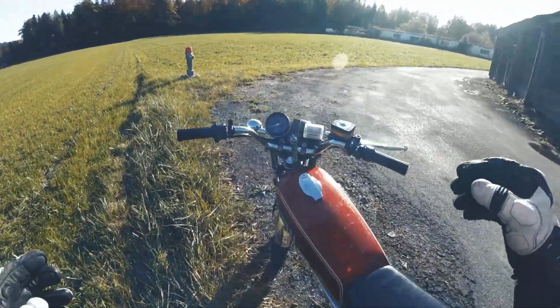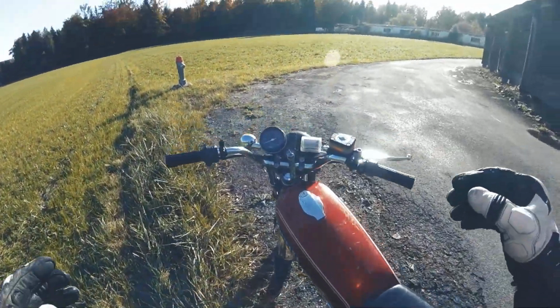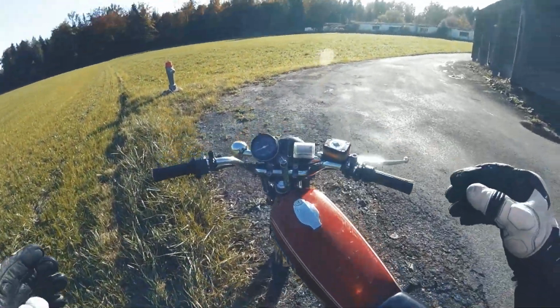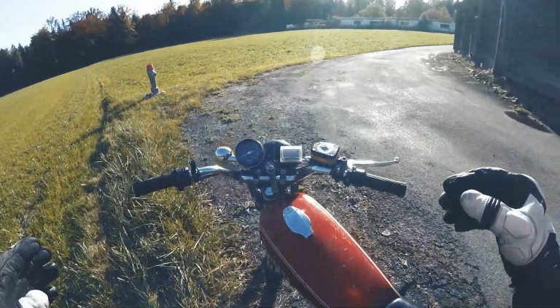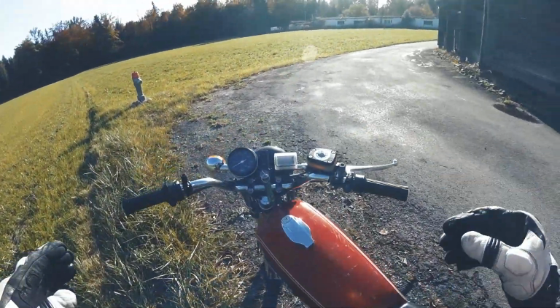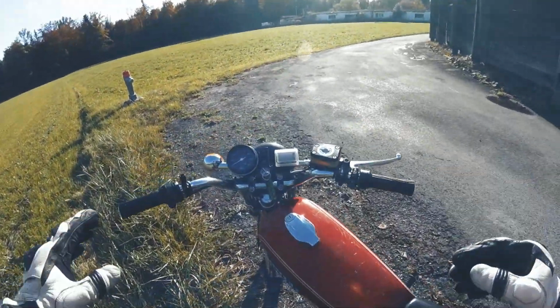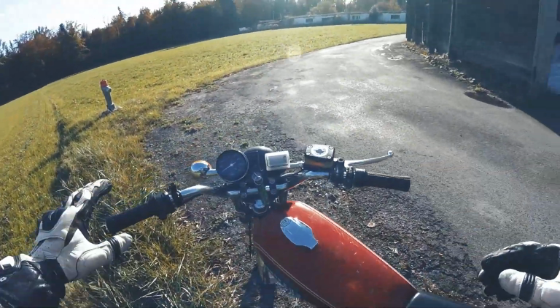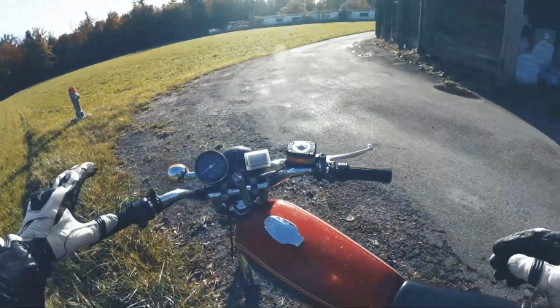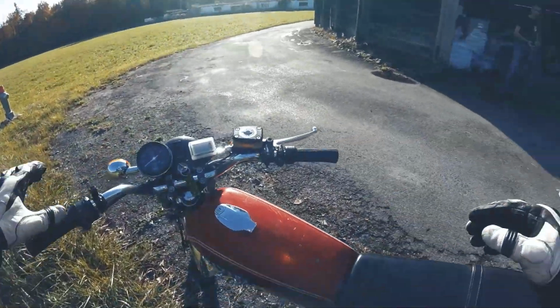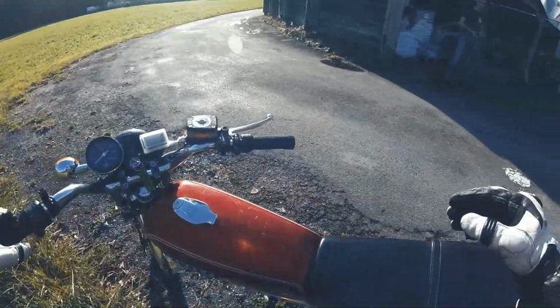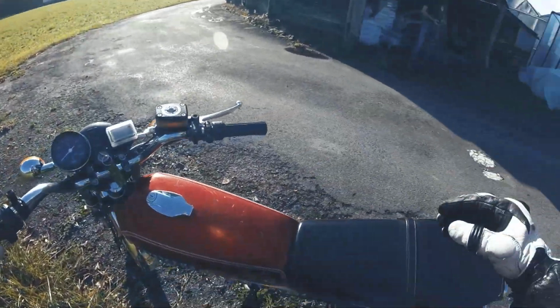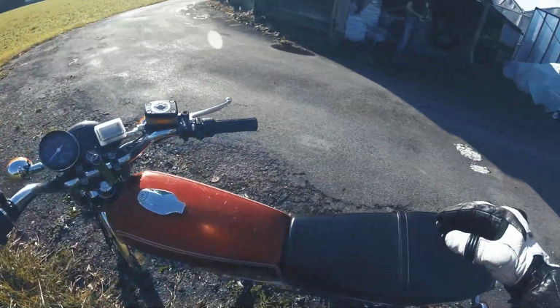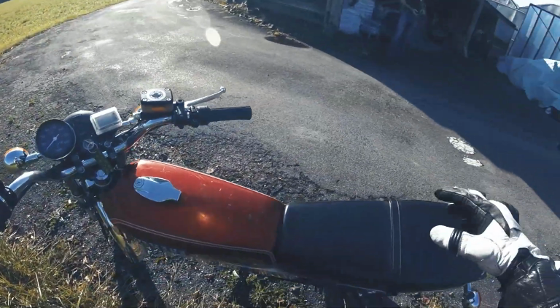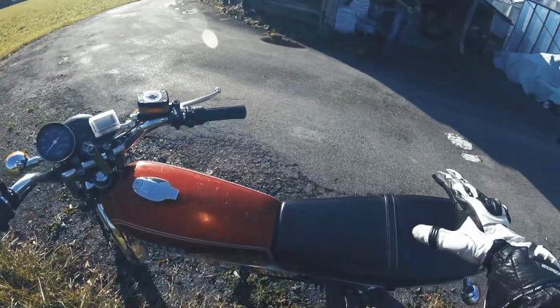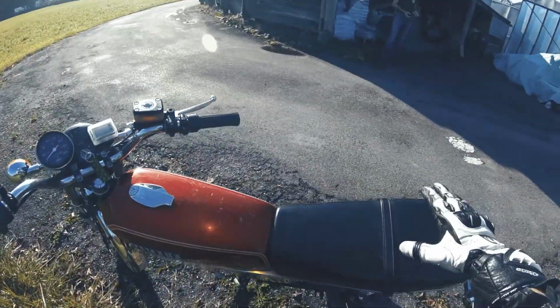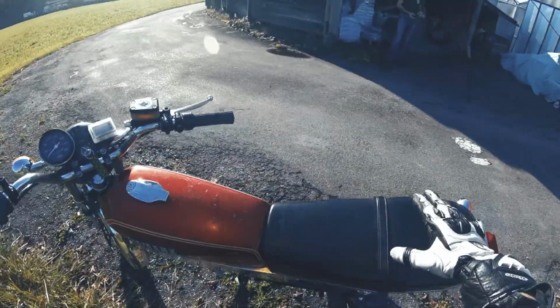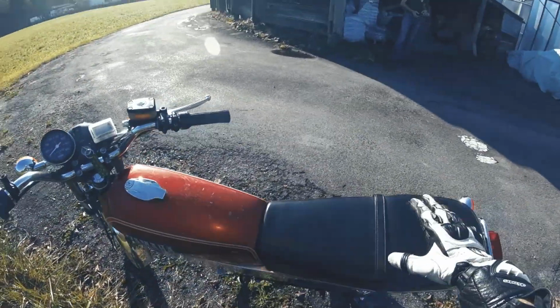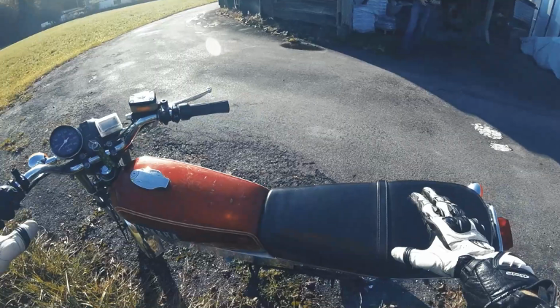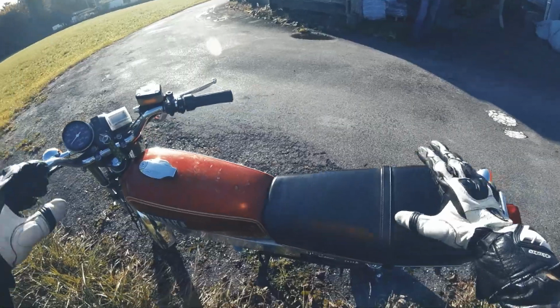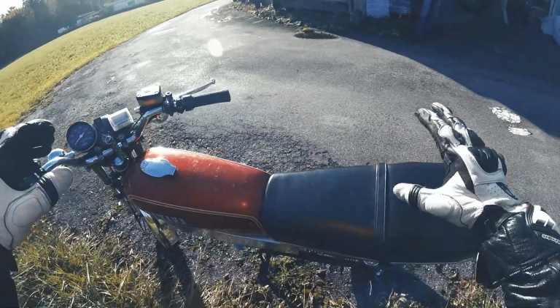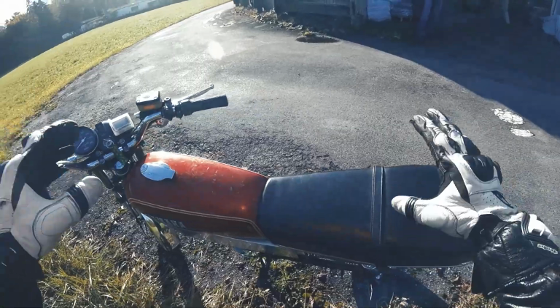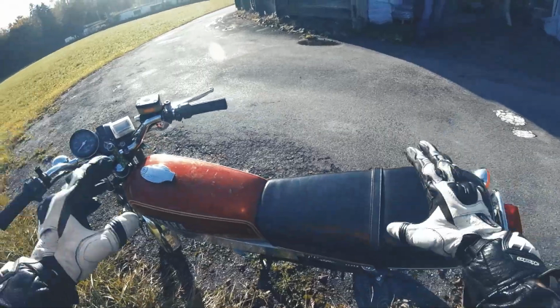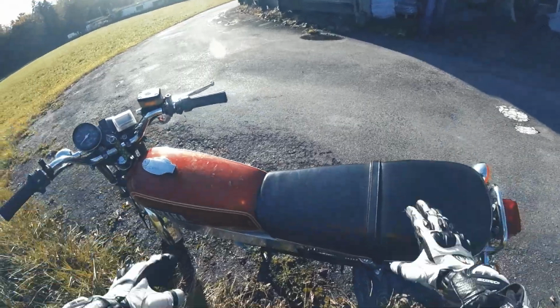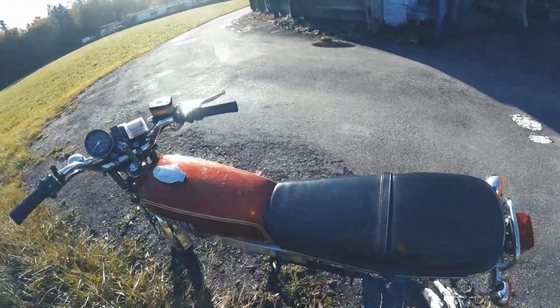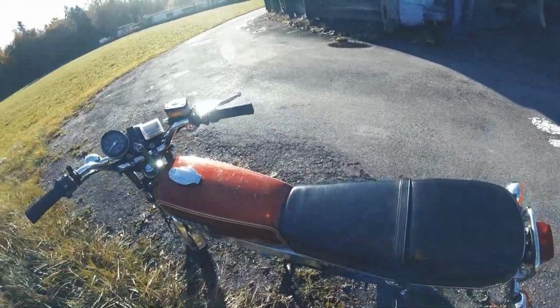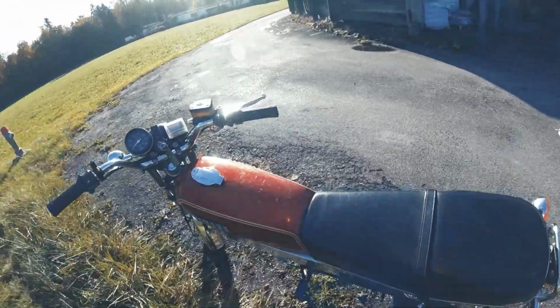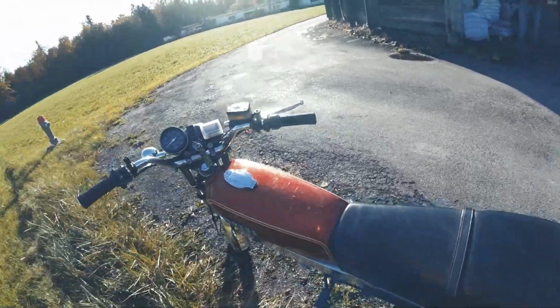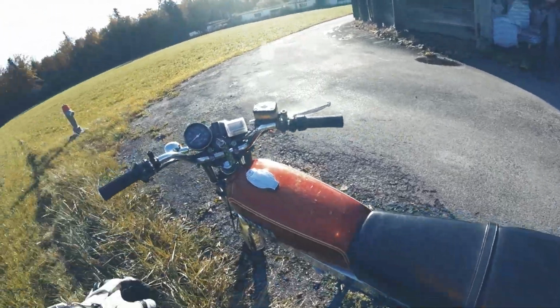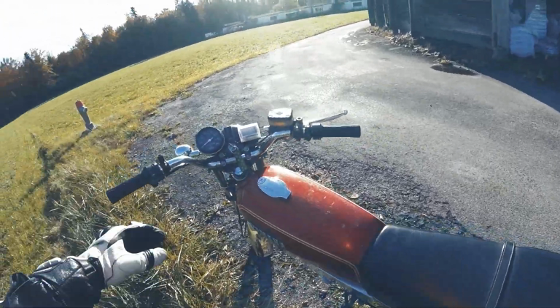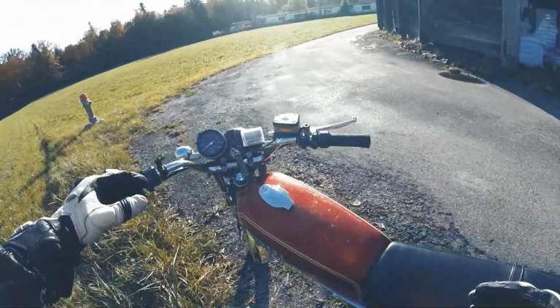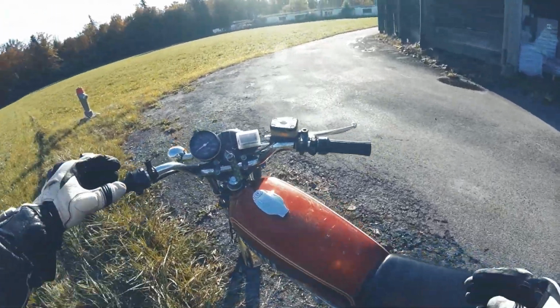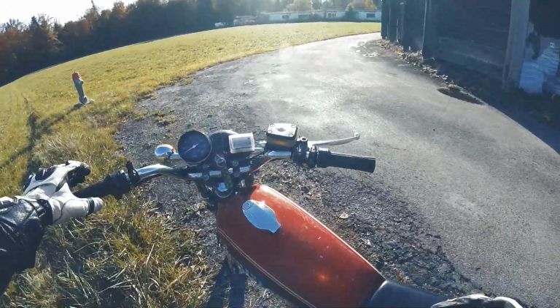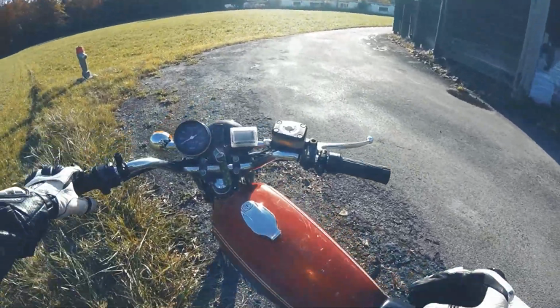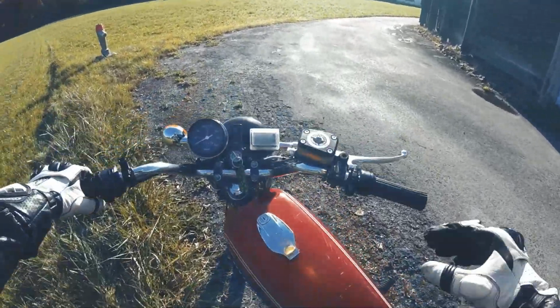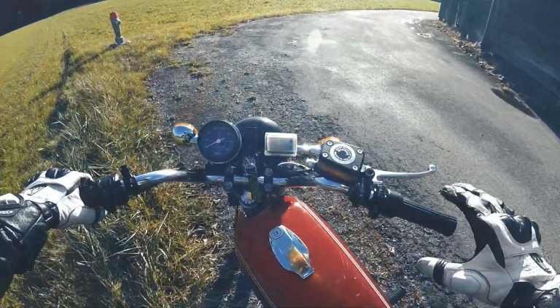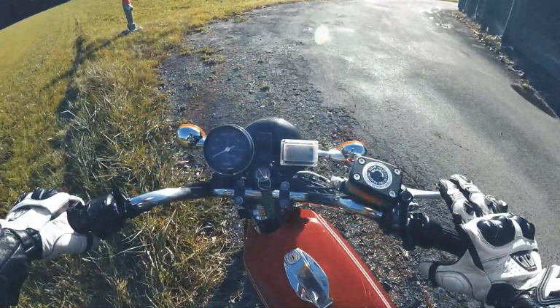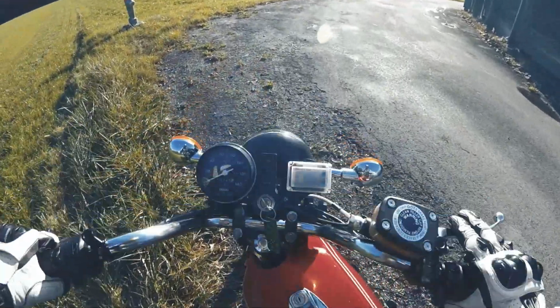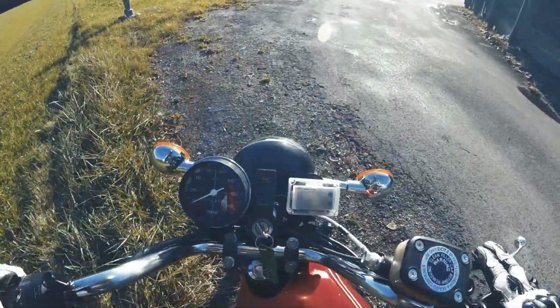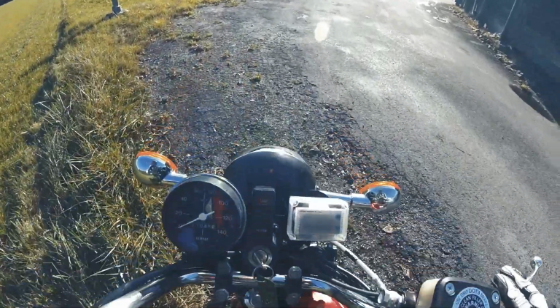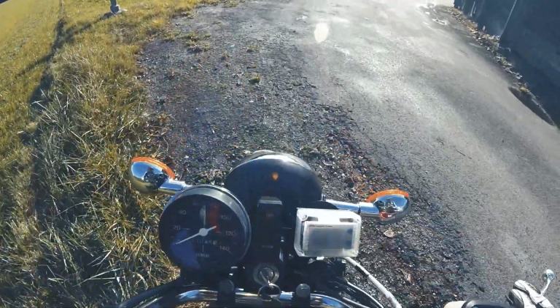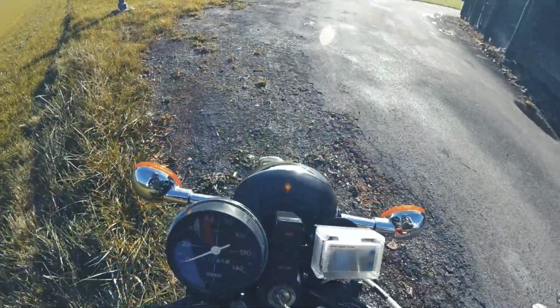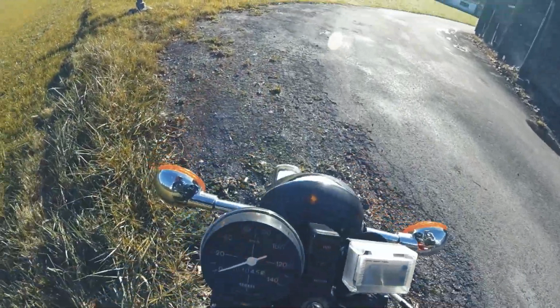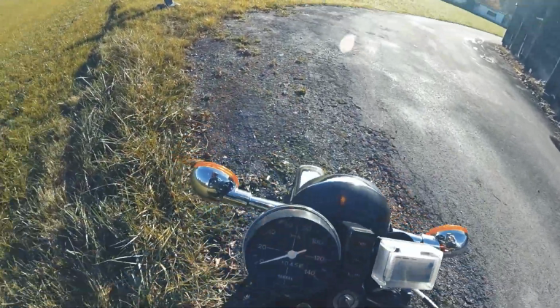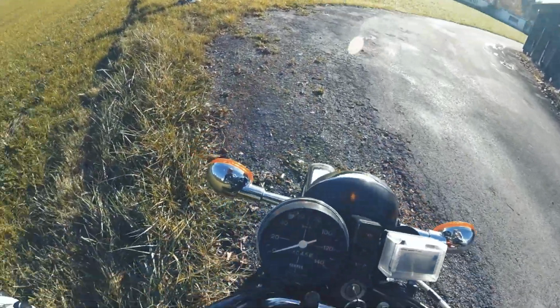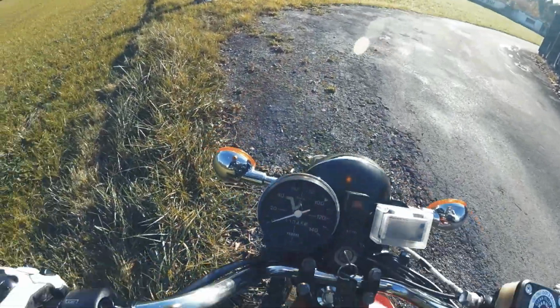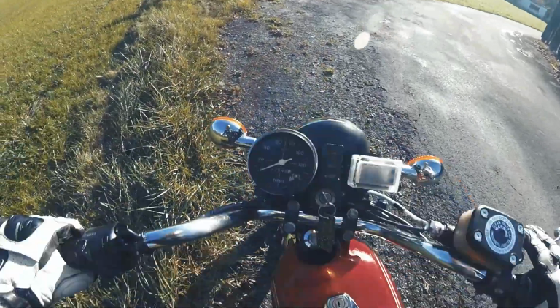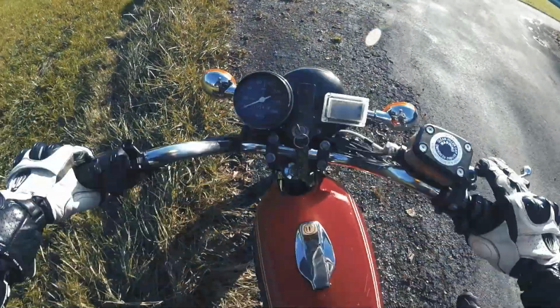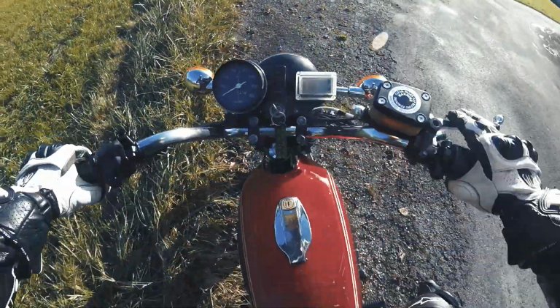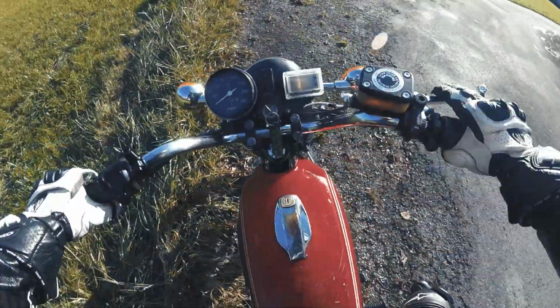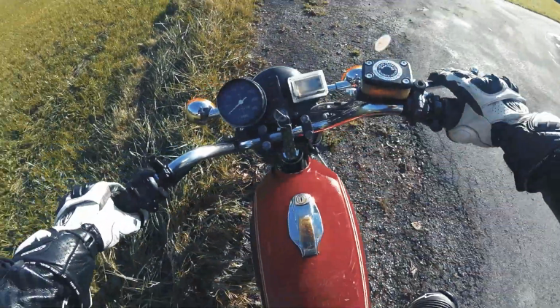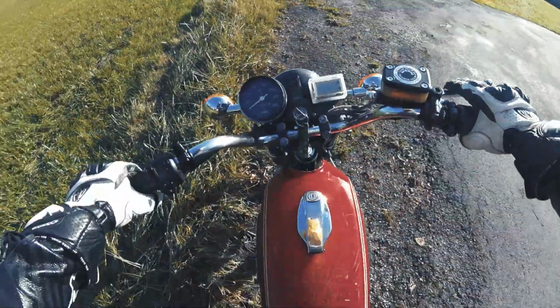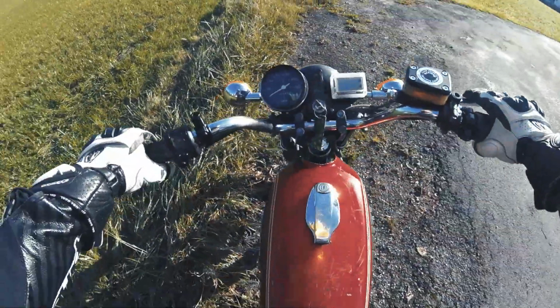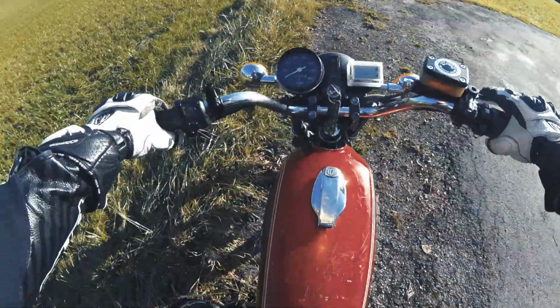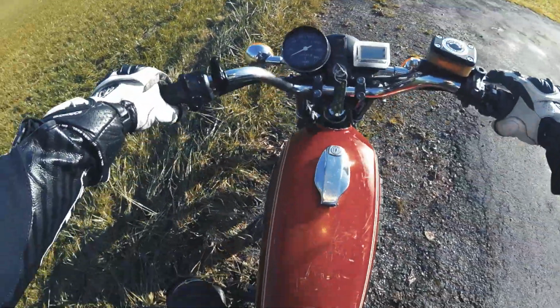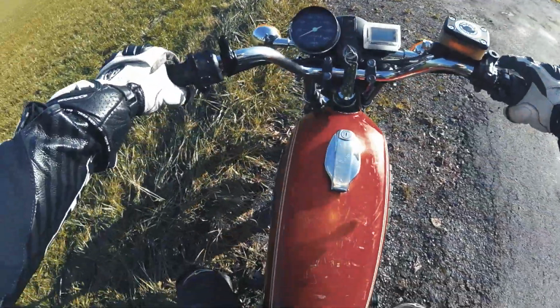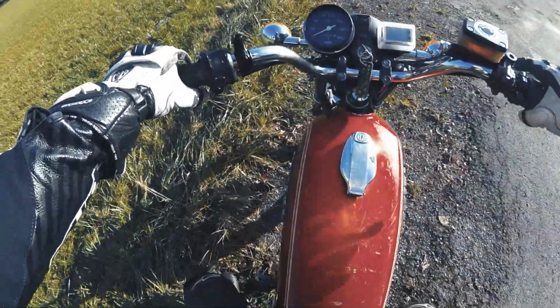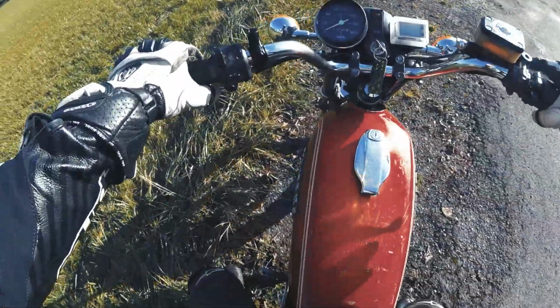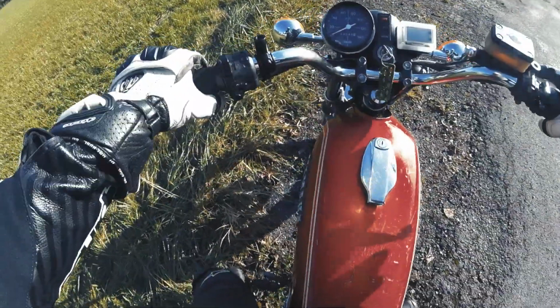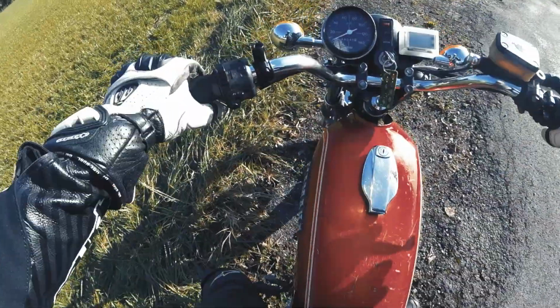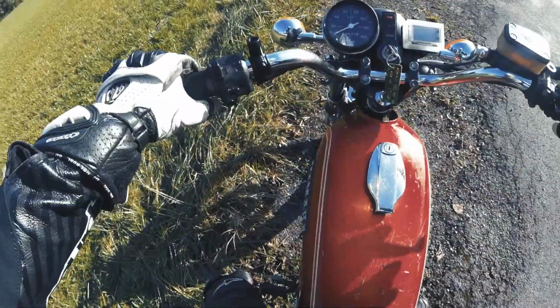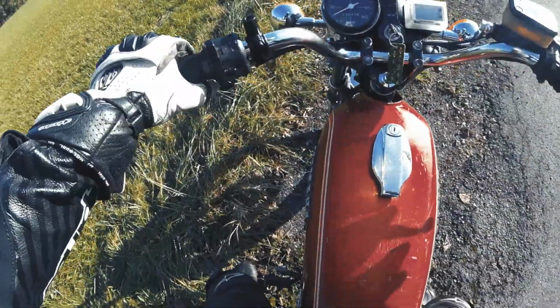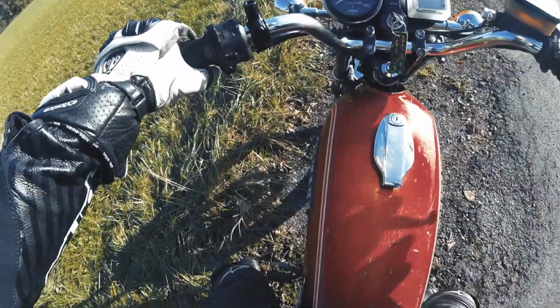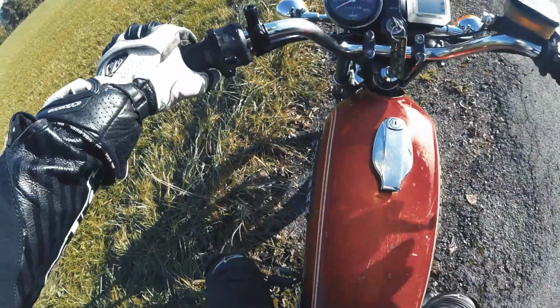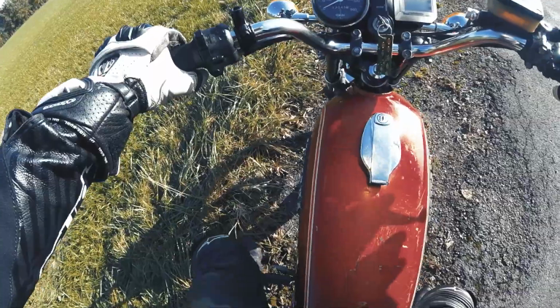The bike is pretty simple — it's electric, it's converted, and he's looking for a test pilot.